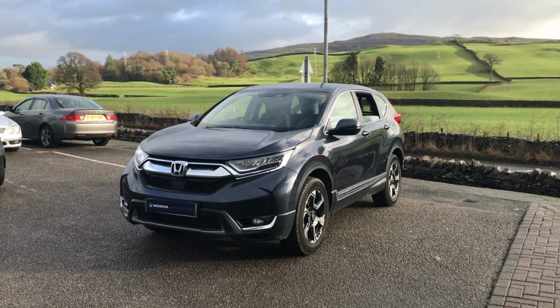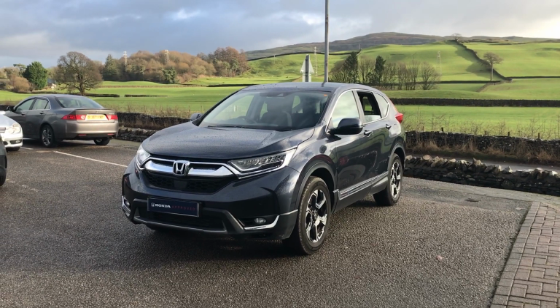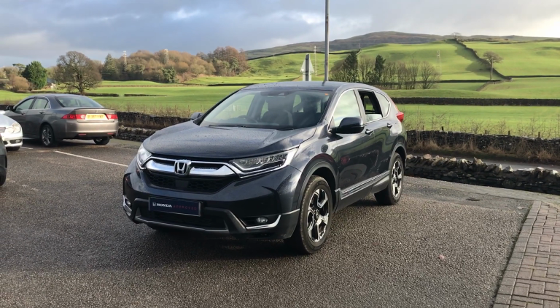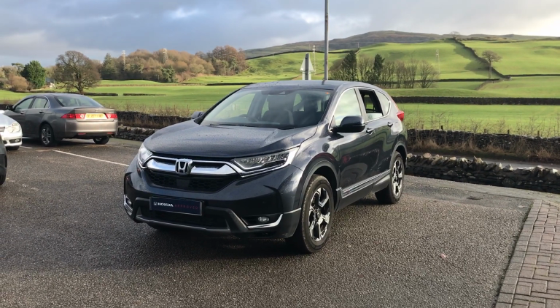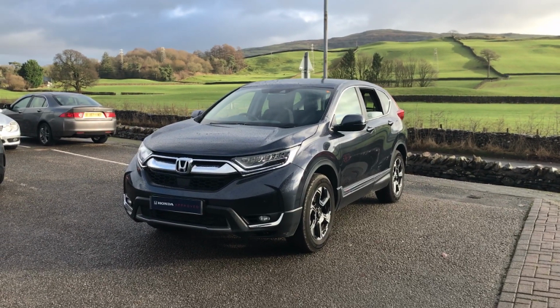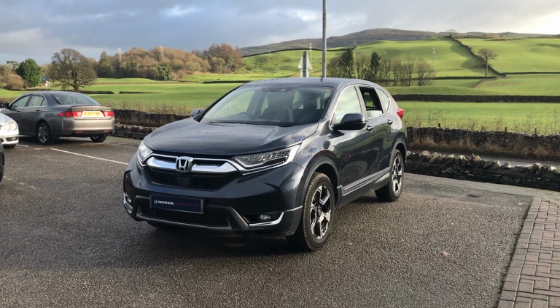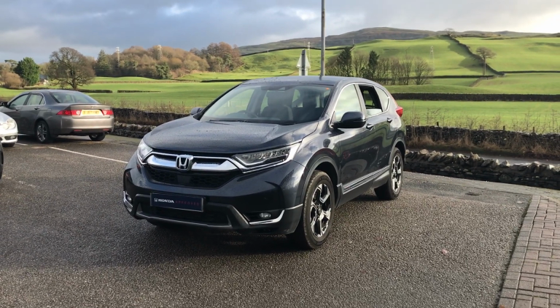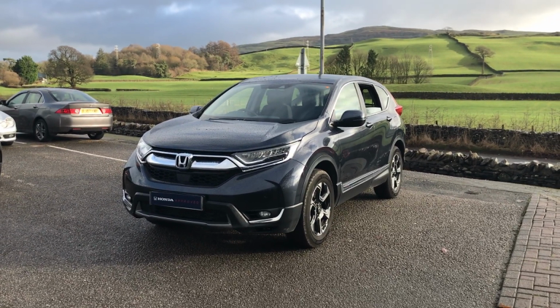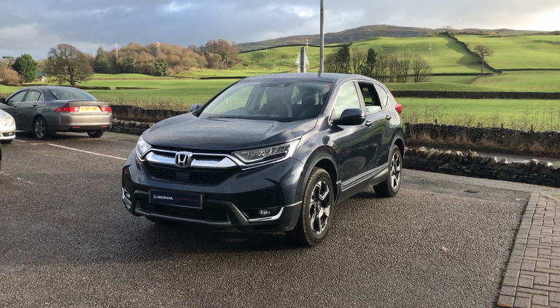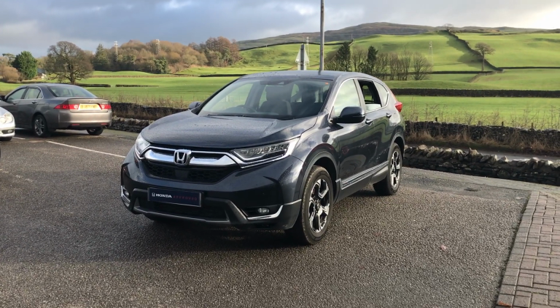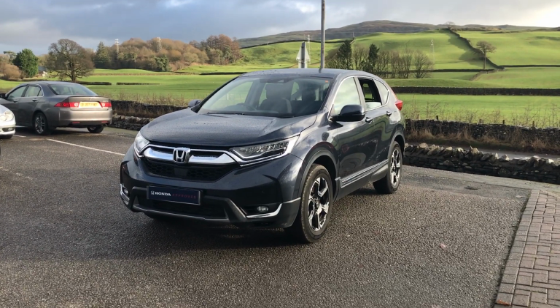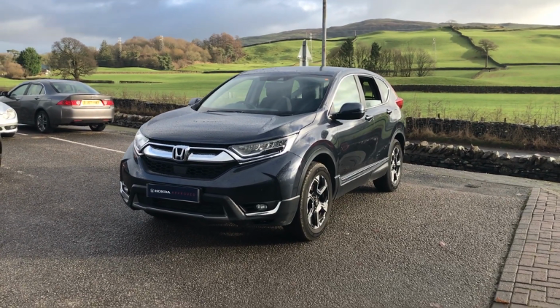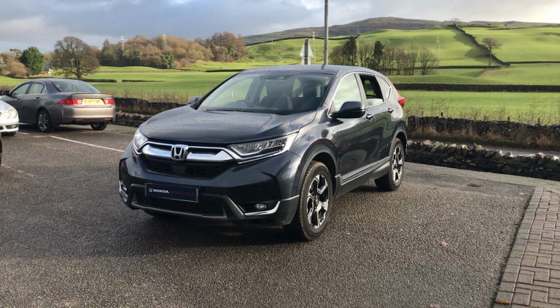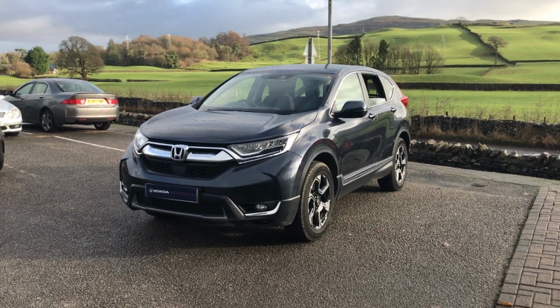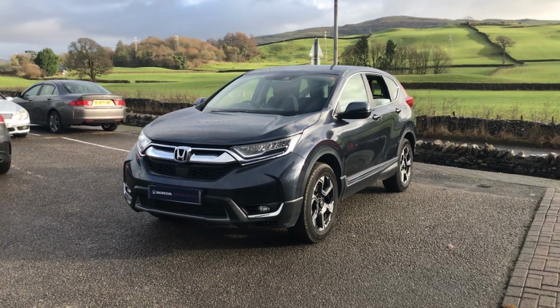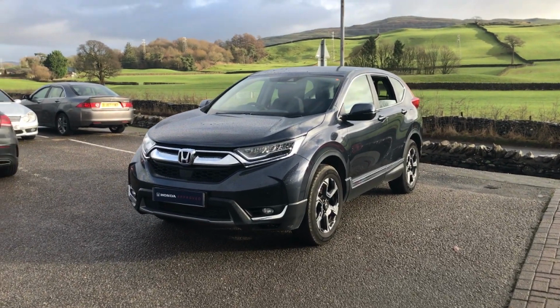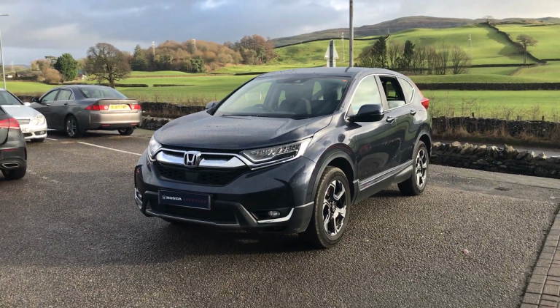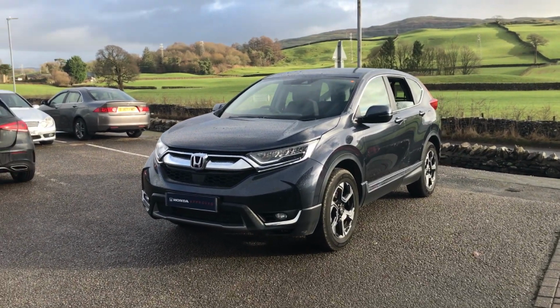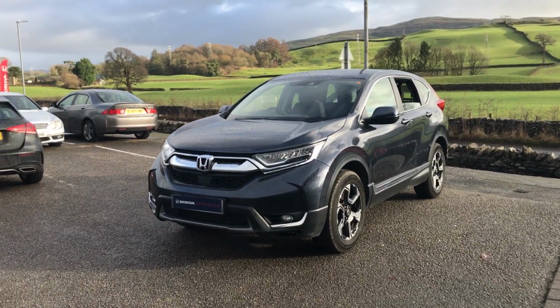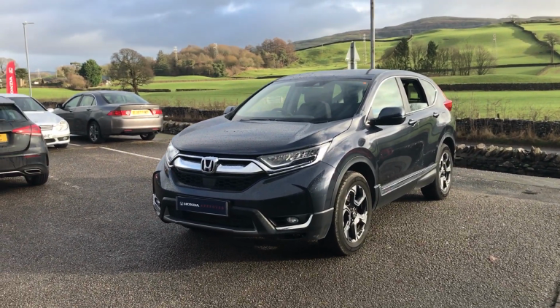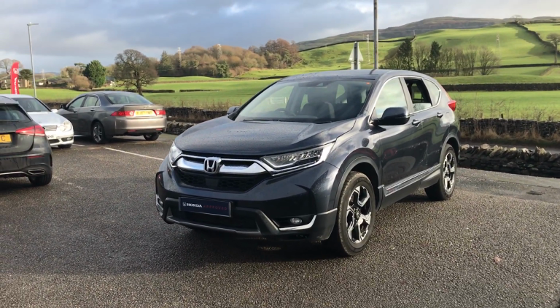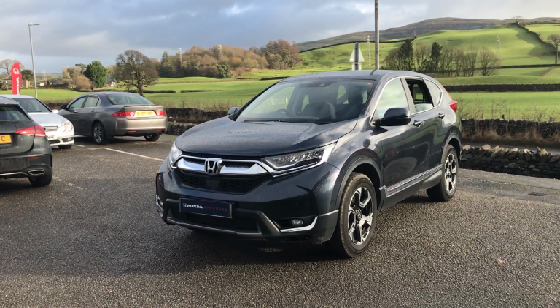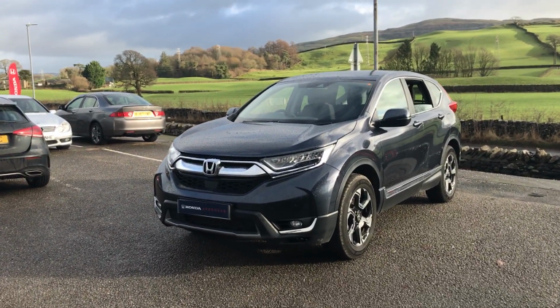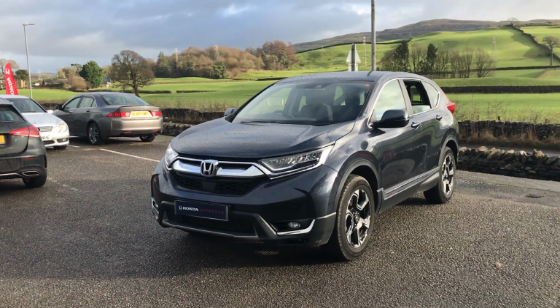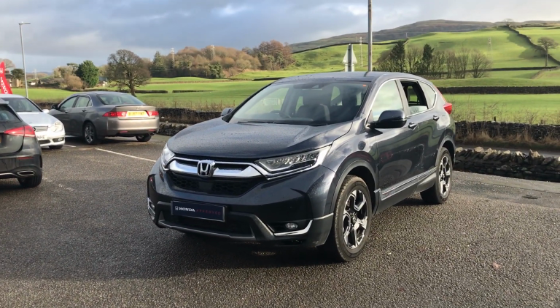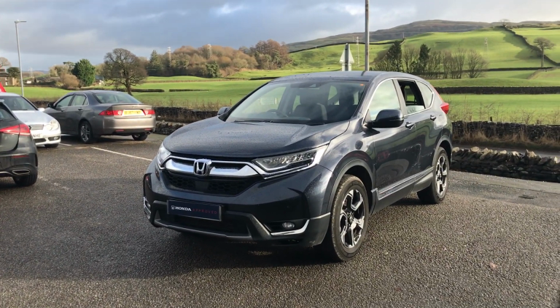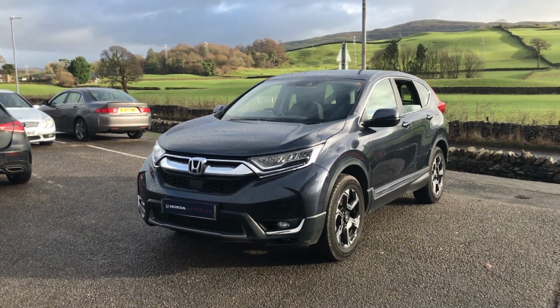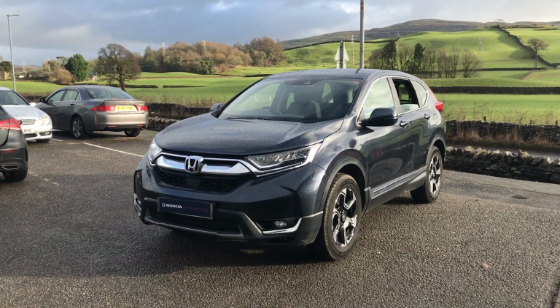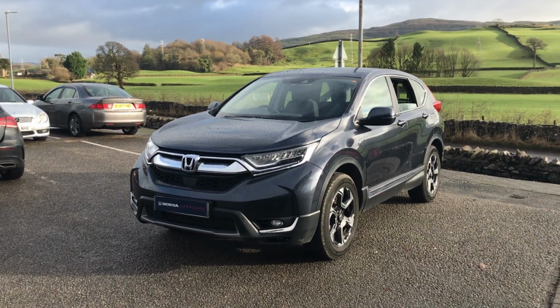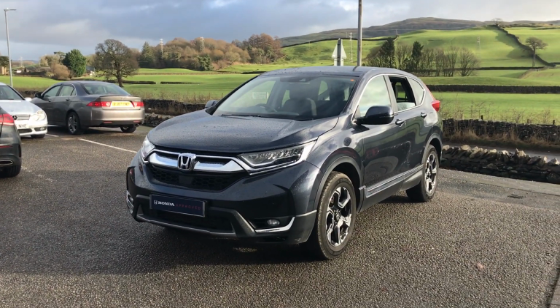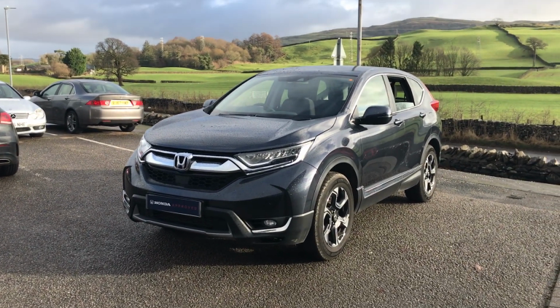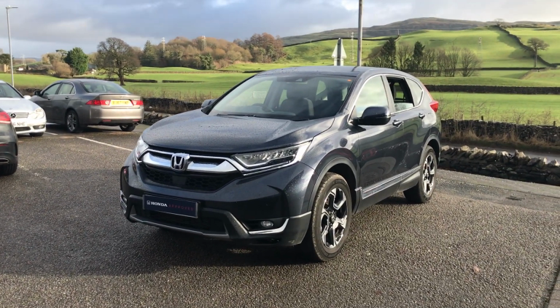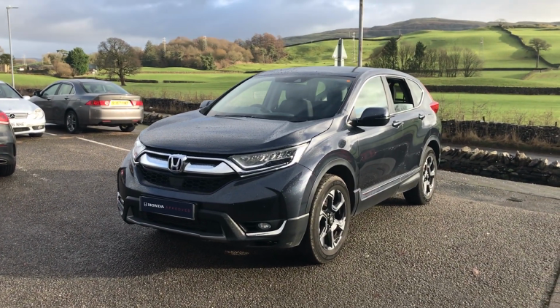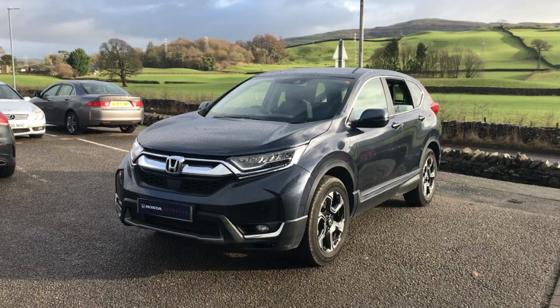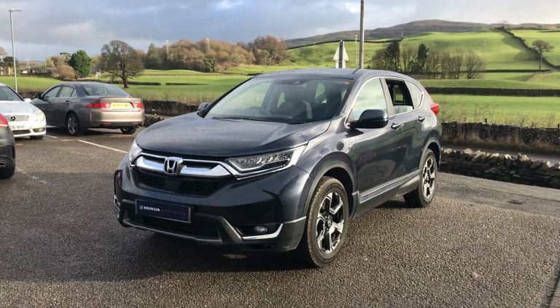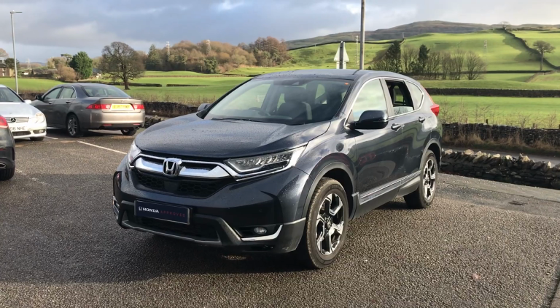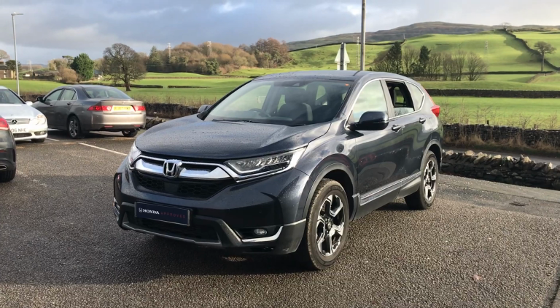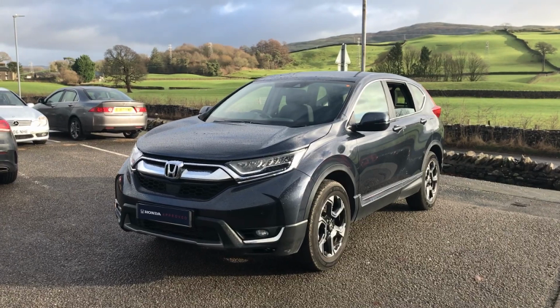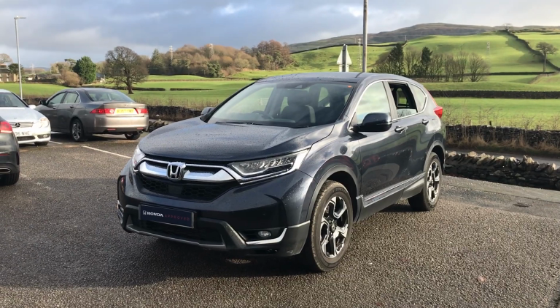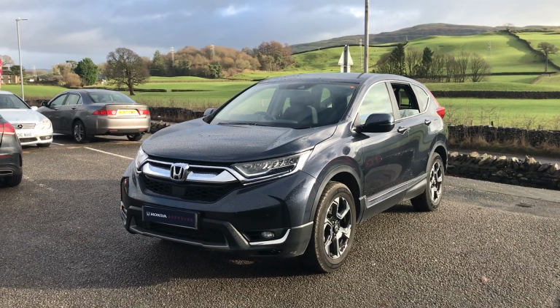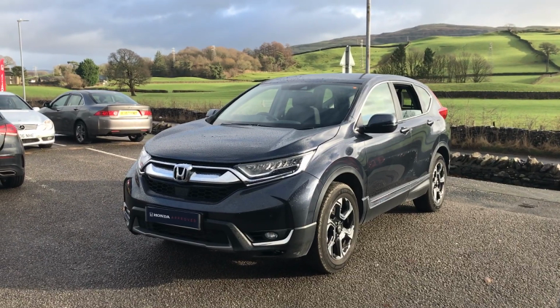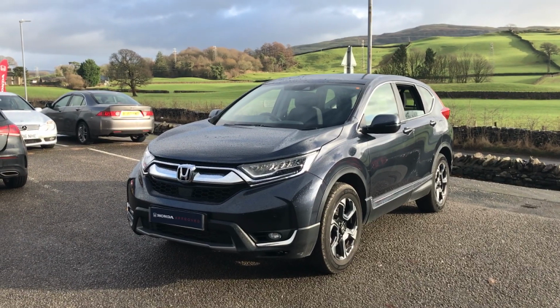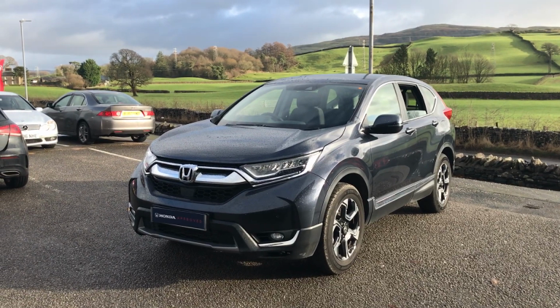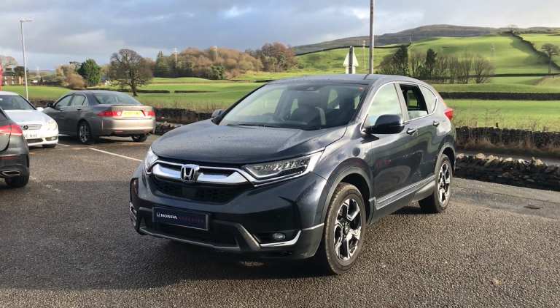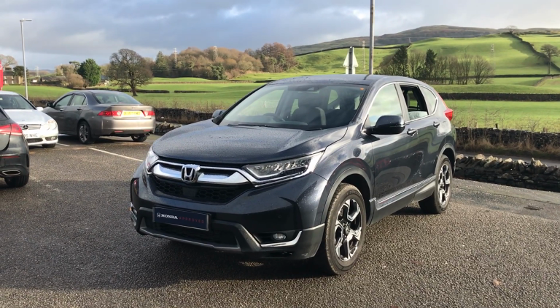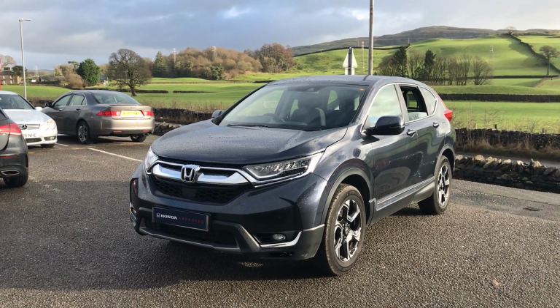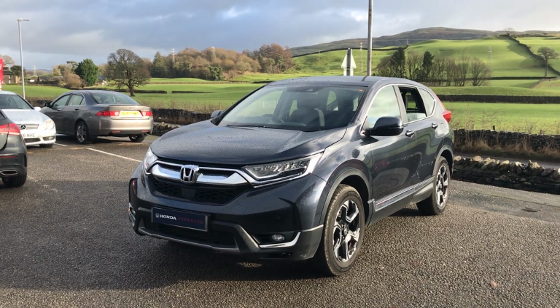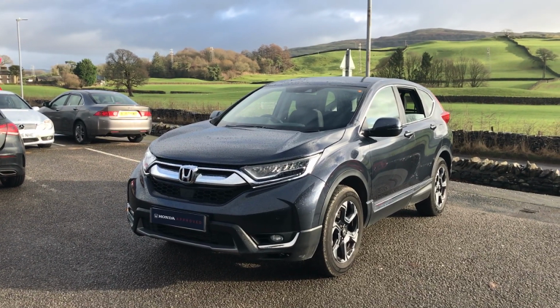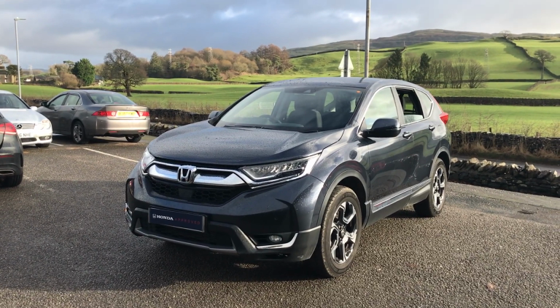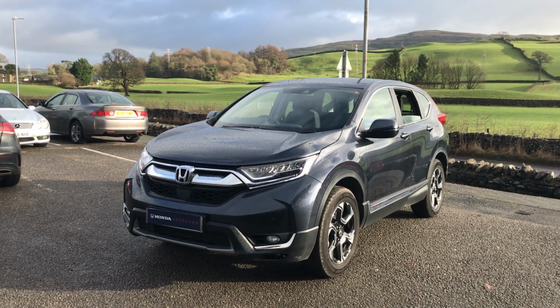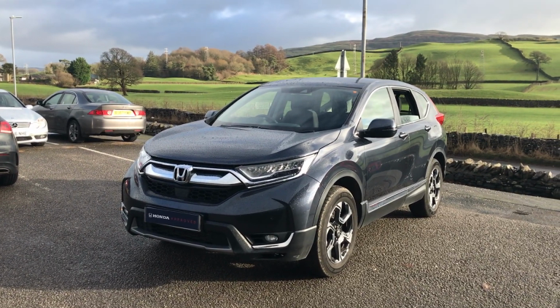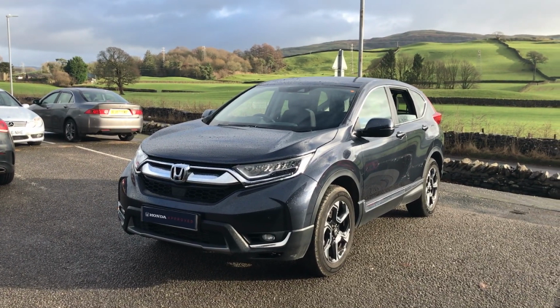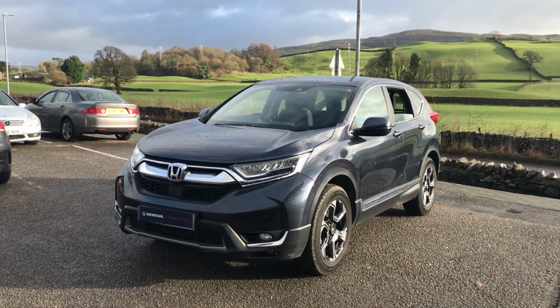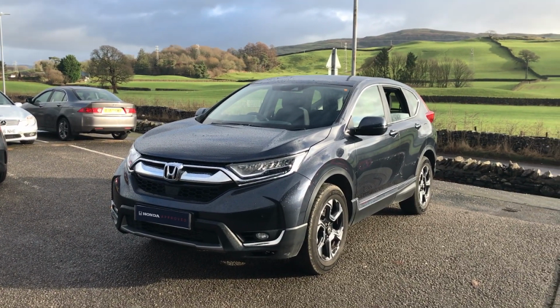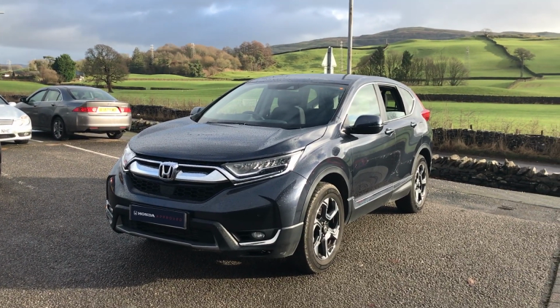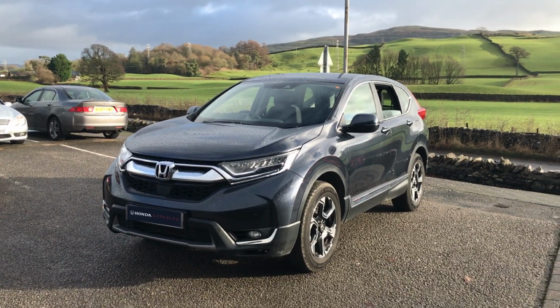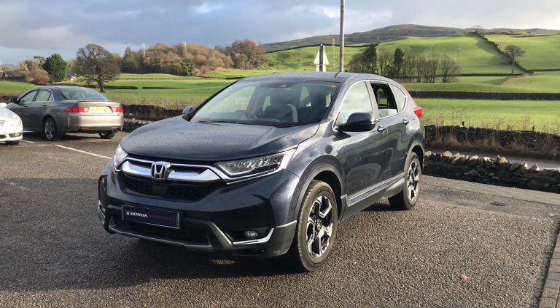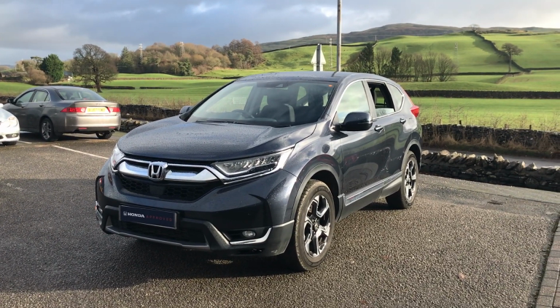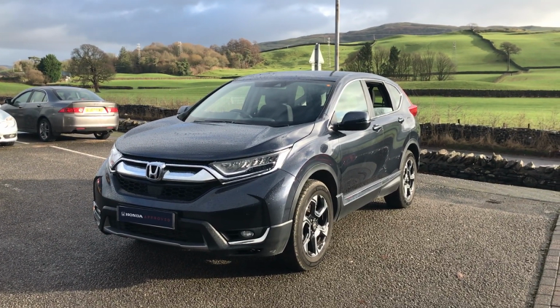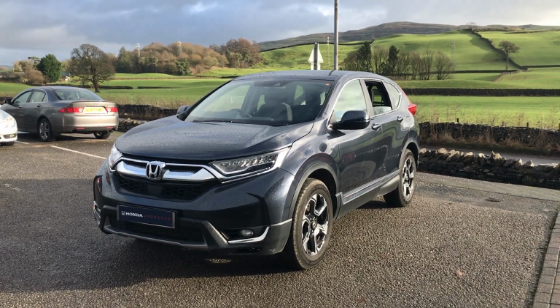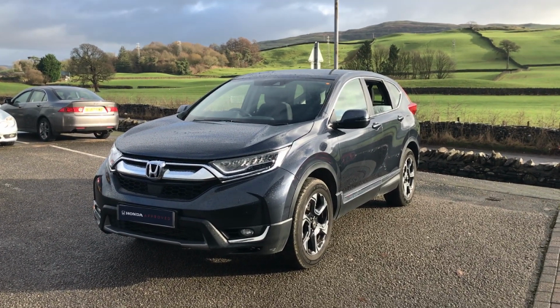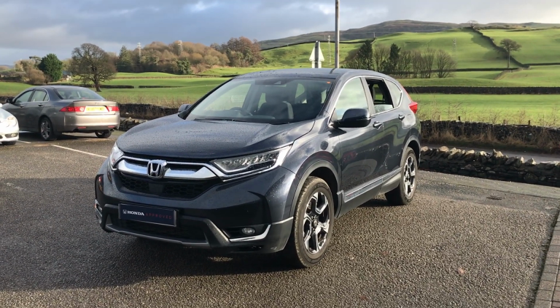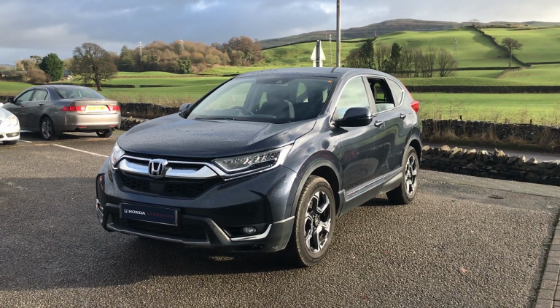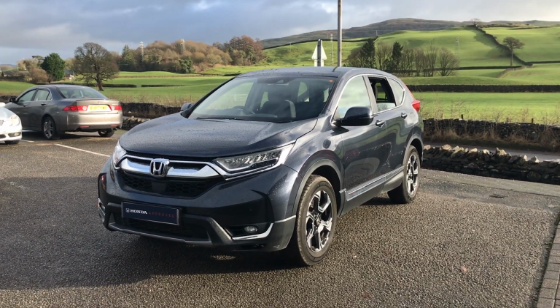Hi guys, welcome back to Kendall Honda. My name's Lewis. Just a little bit about ourselves — we're part of the Cox Motor Group, which is one of the largest family run dealerships in the northwest.